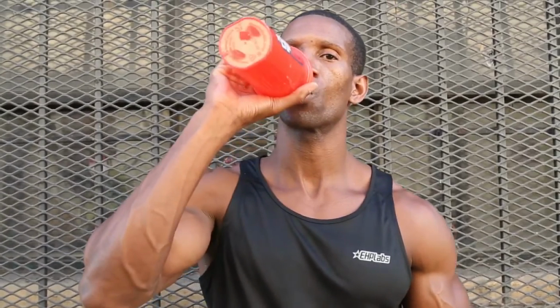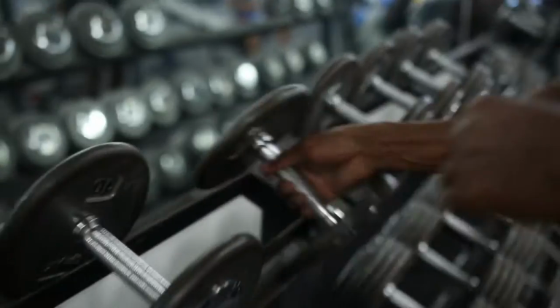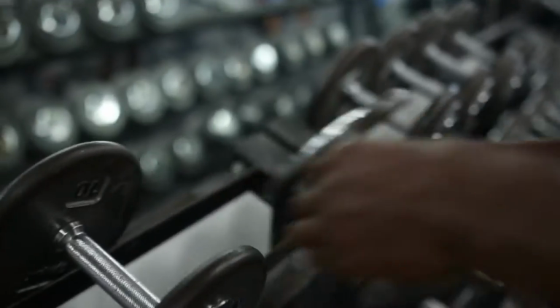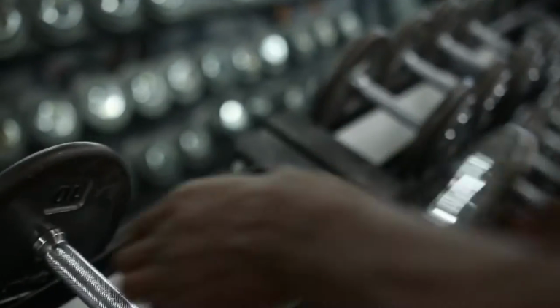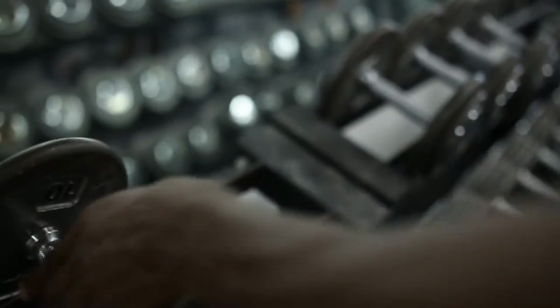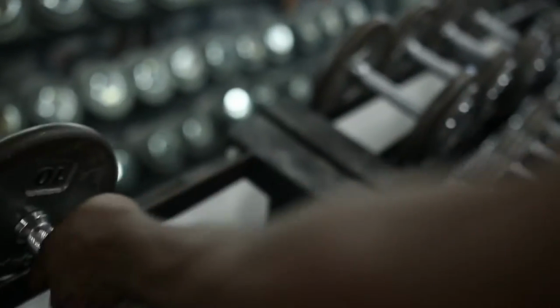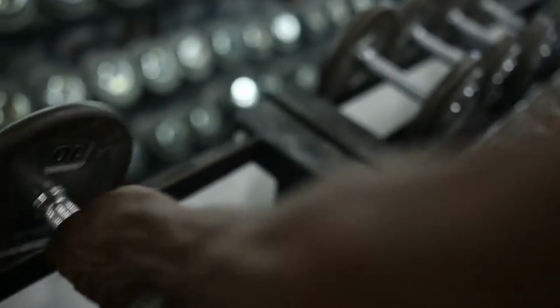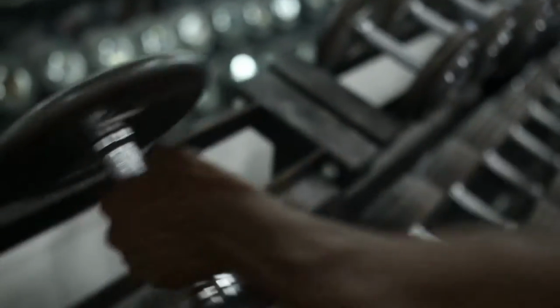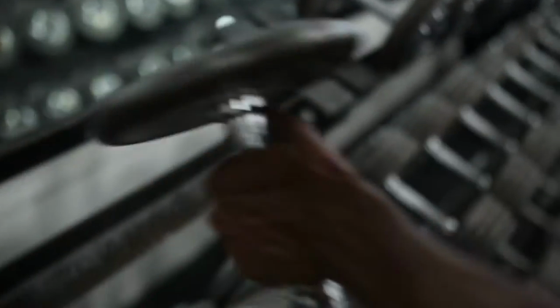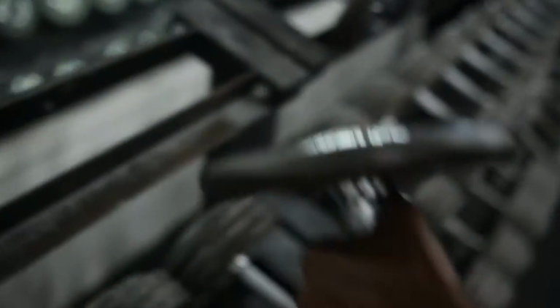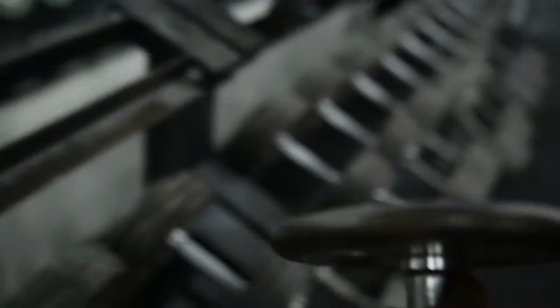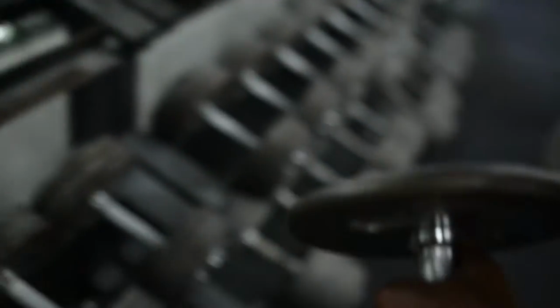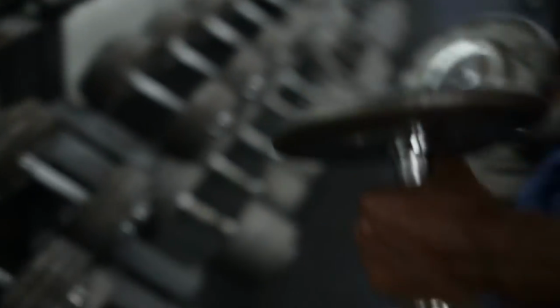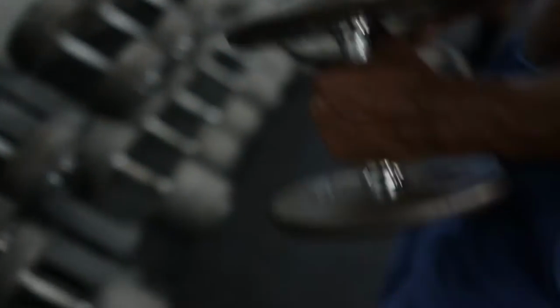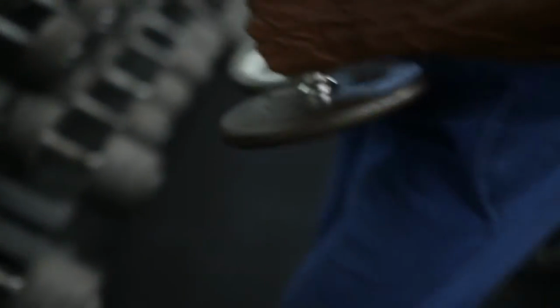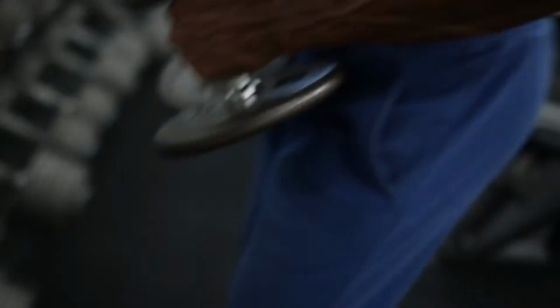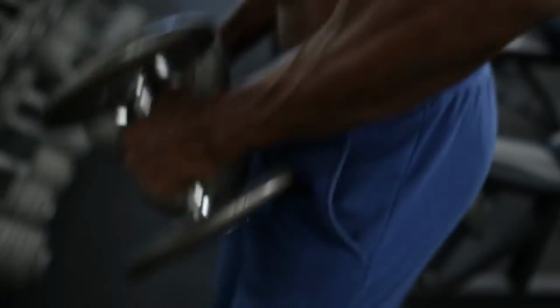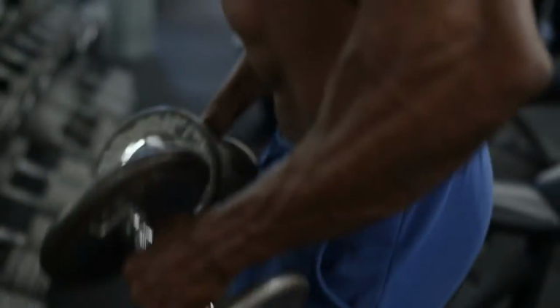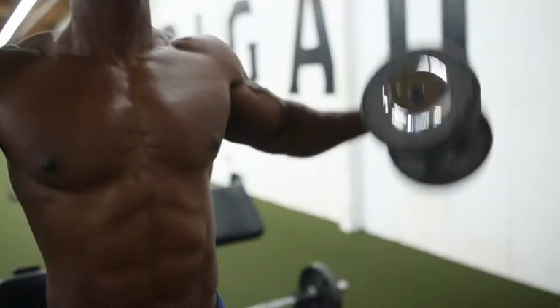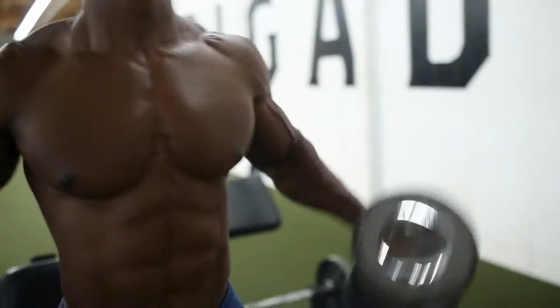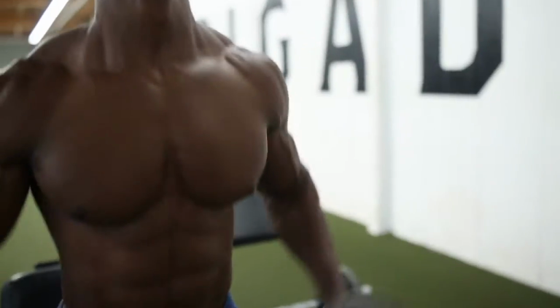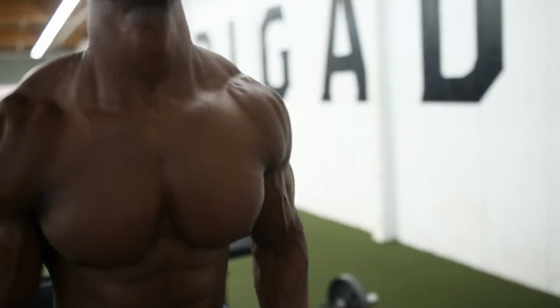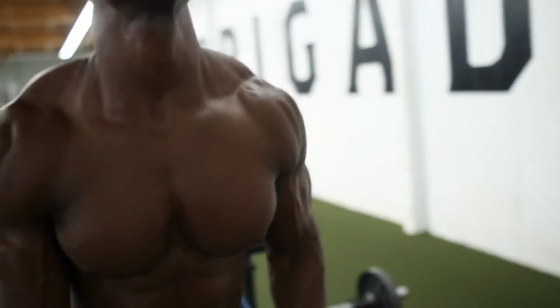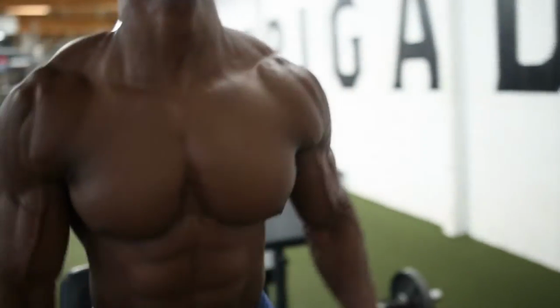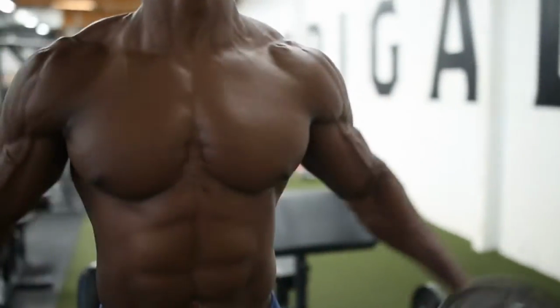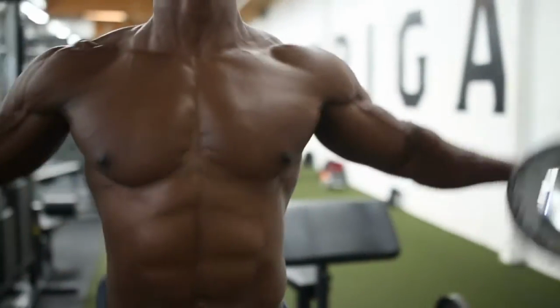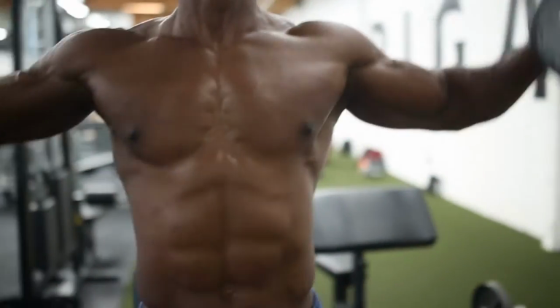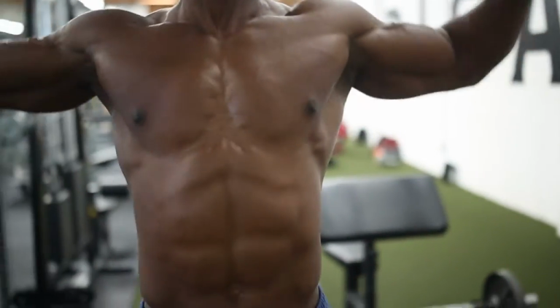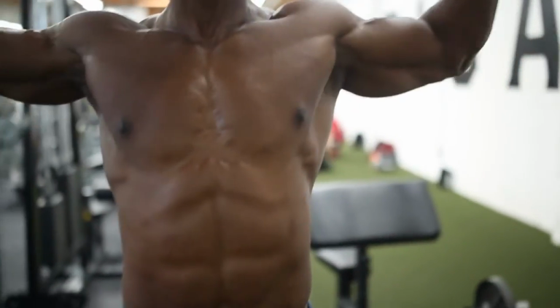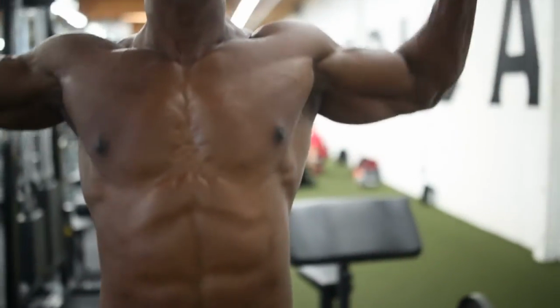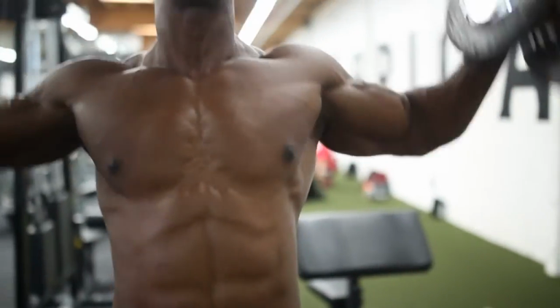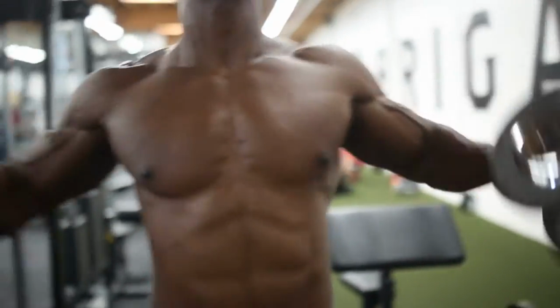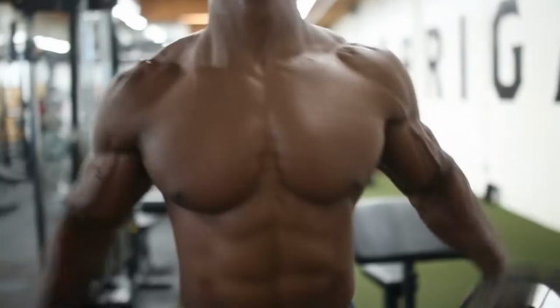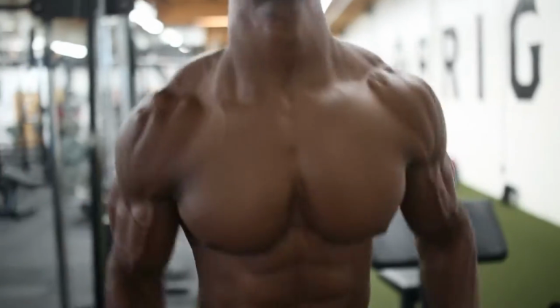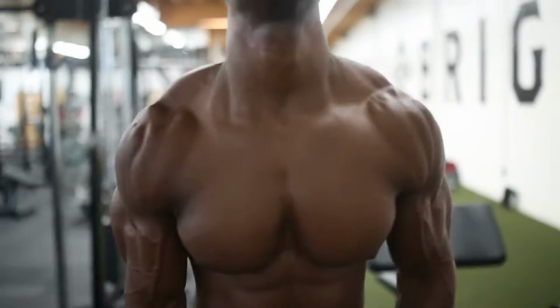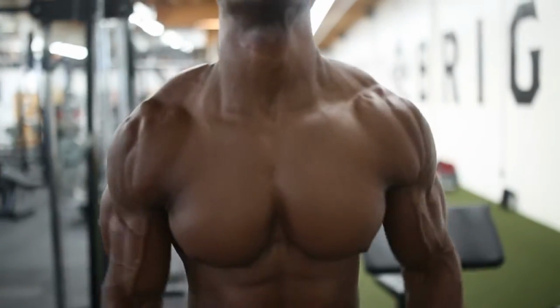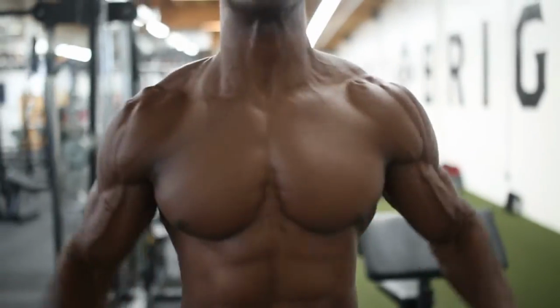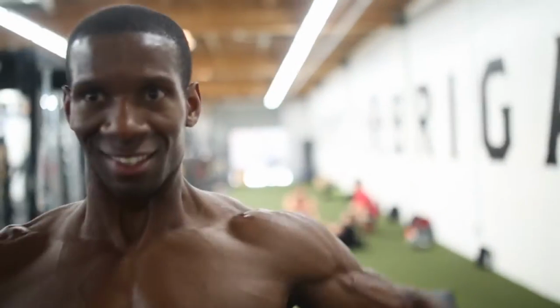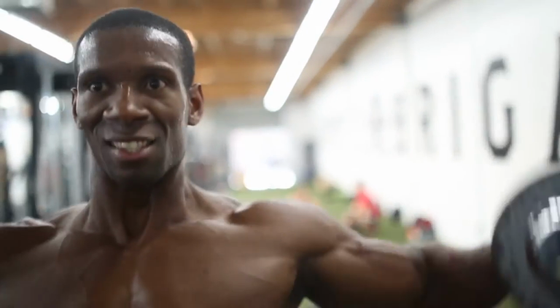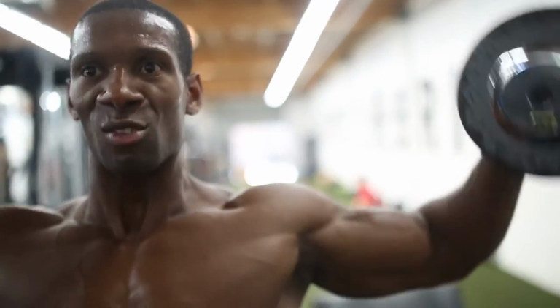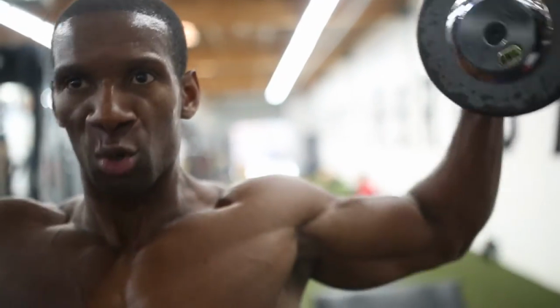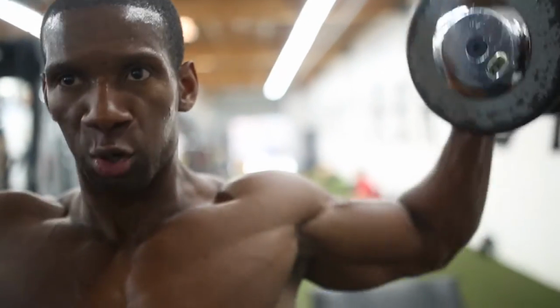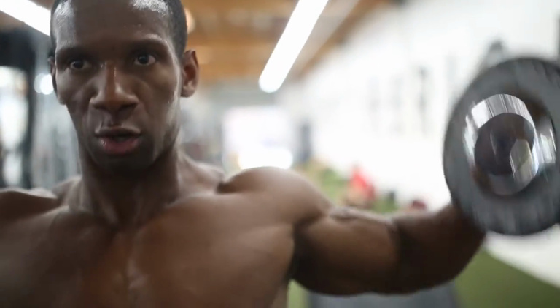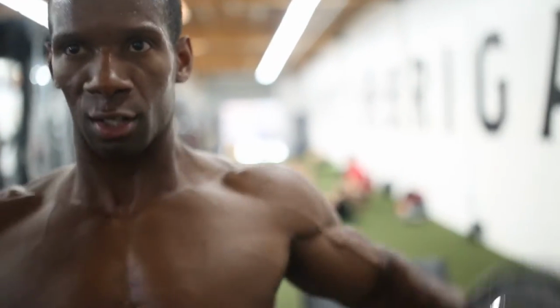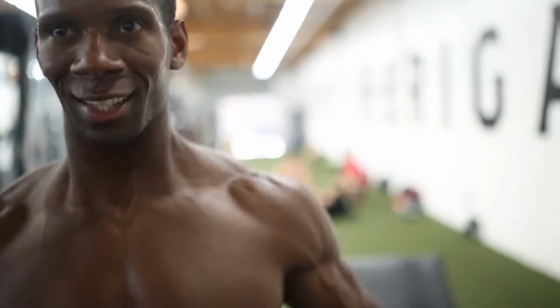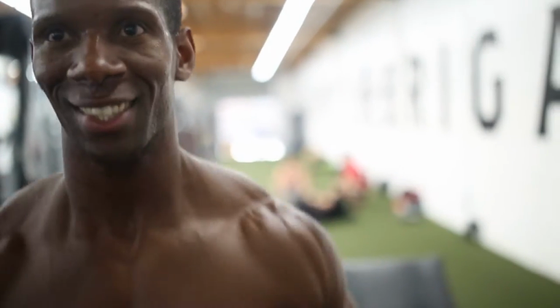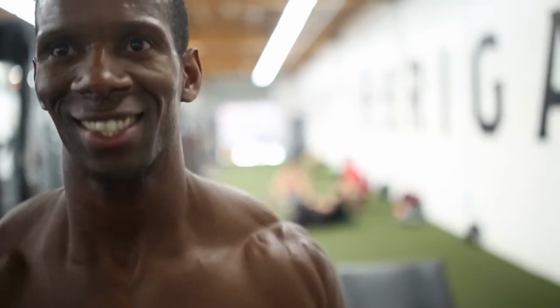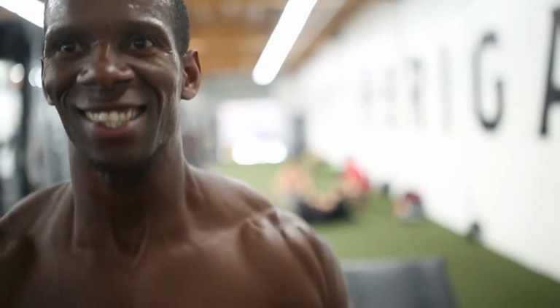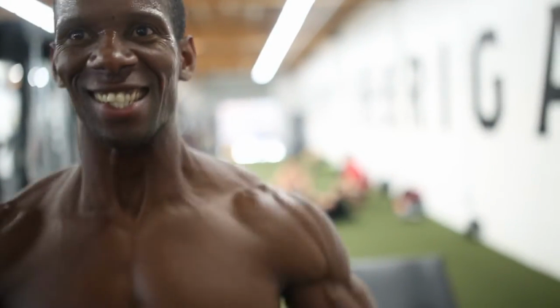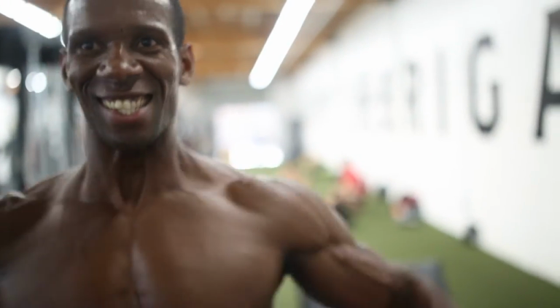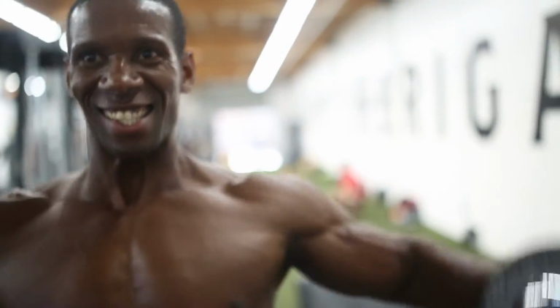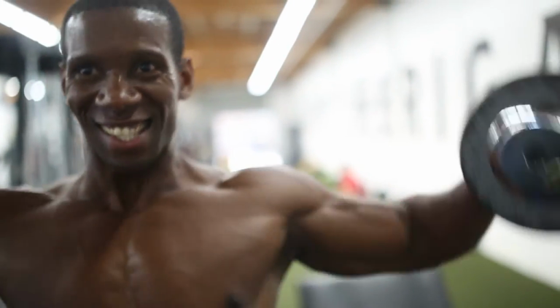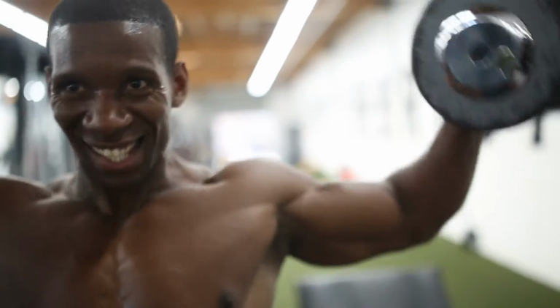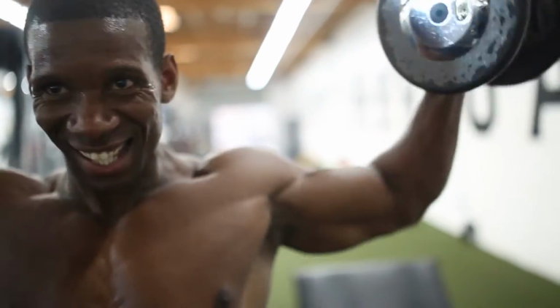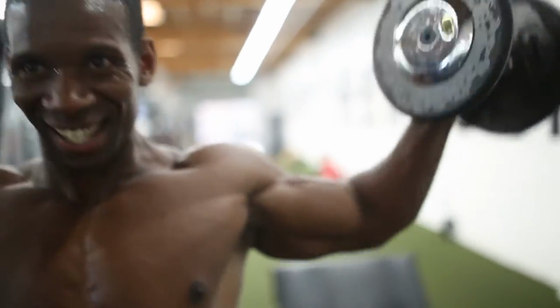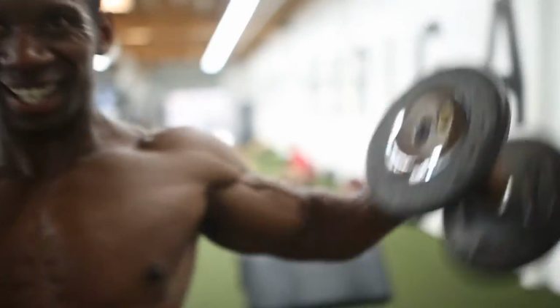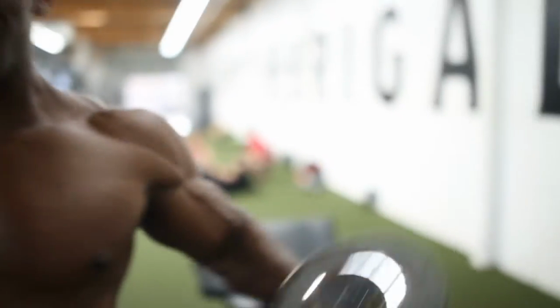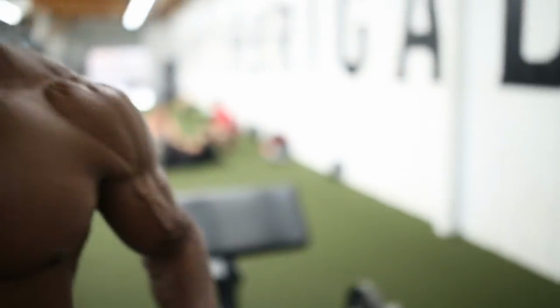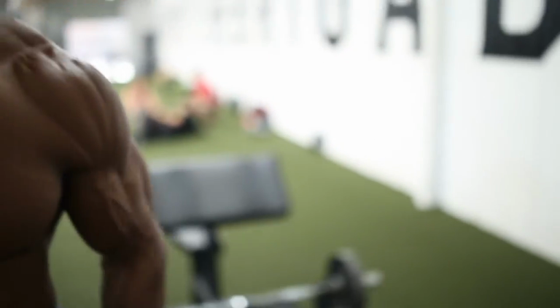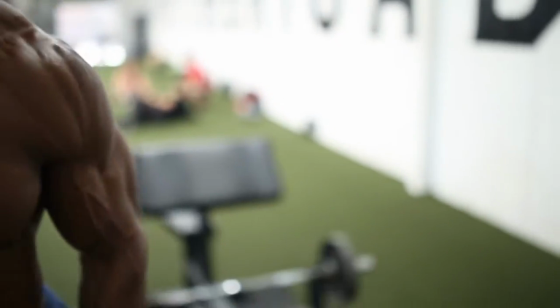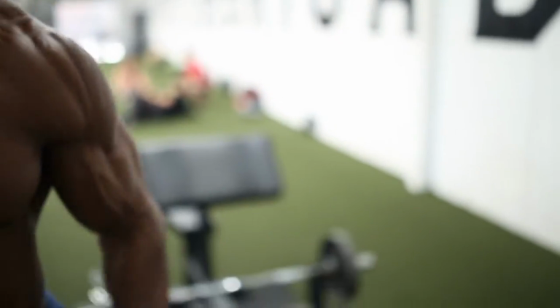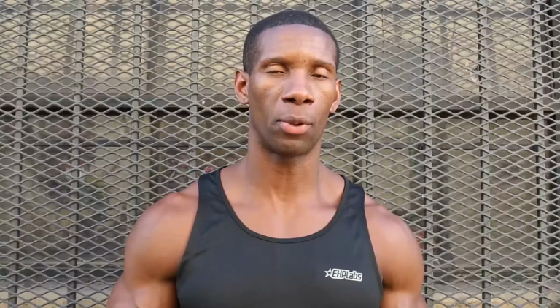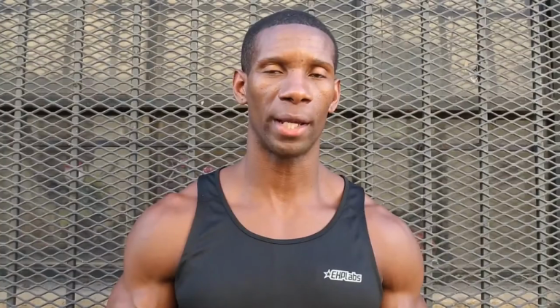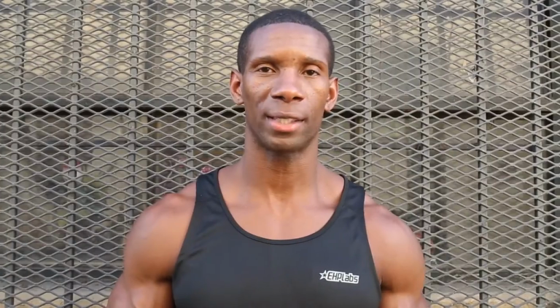We're going to start off with lateral raises. Start off light and work your way up — 10 to 15 reps, four sets, no breaks.